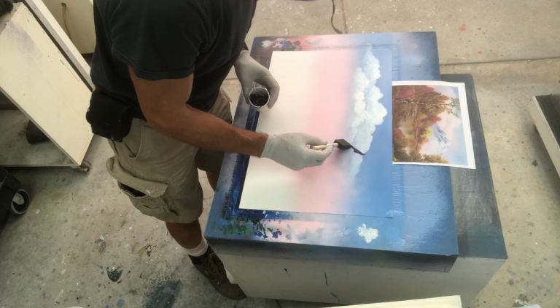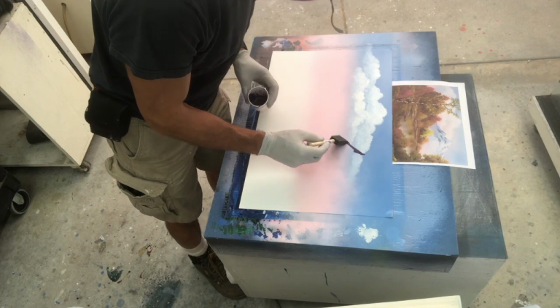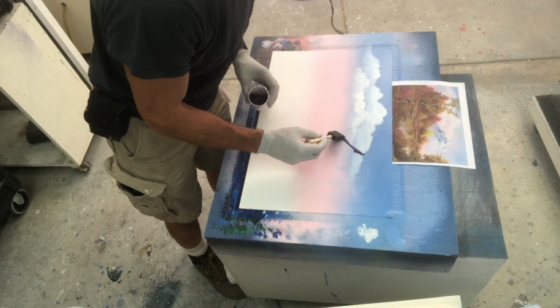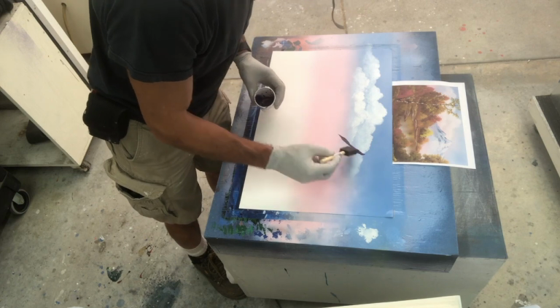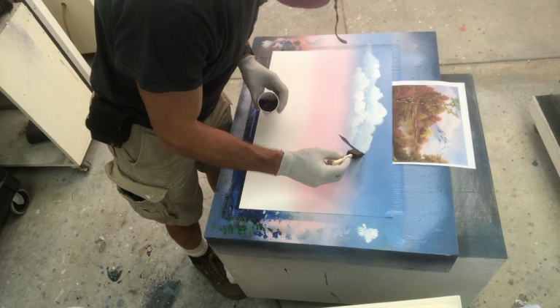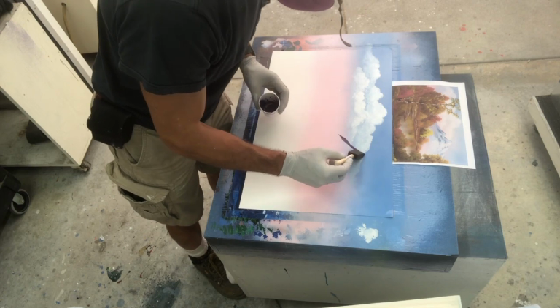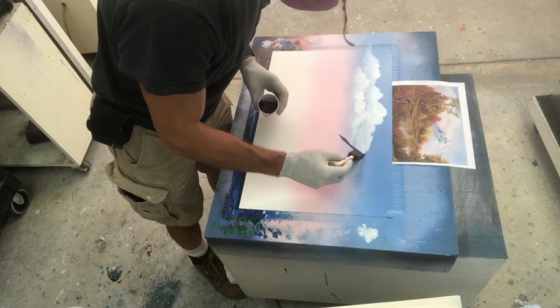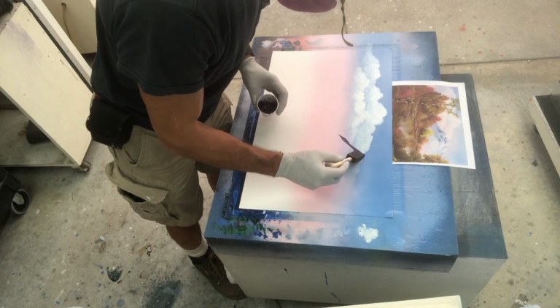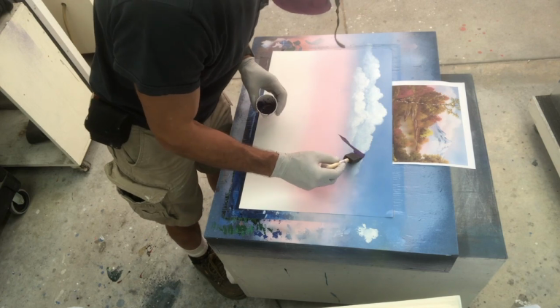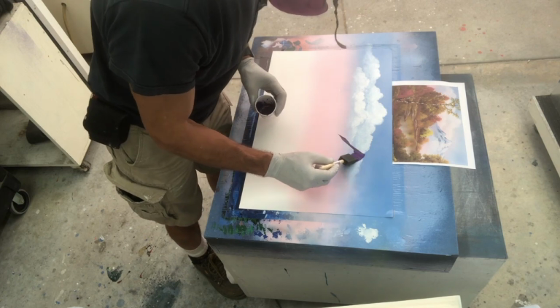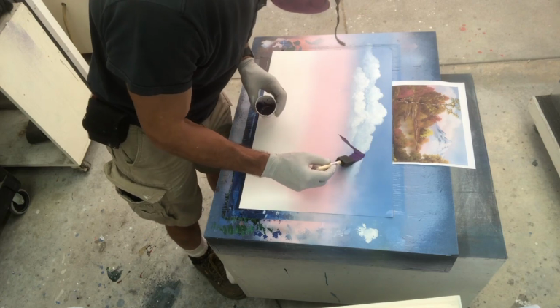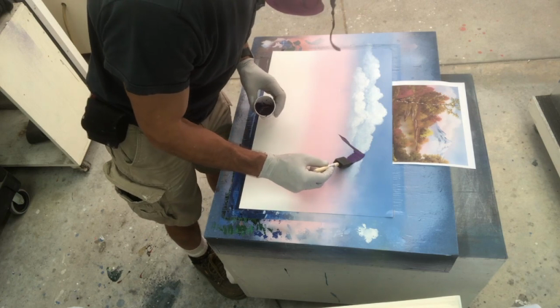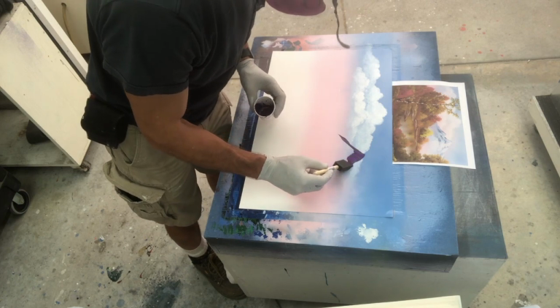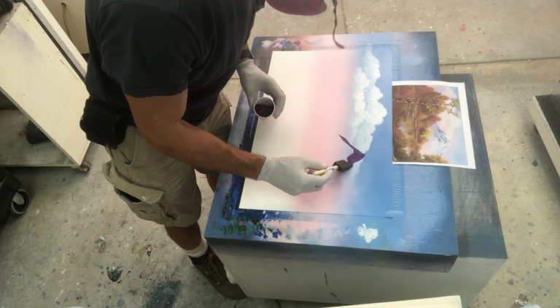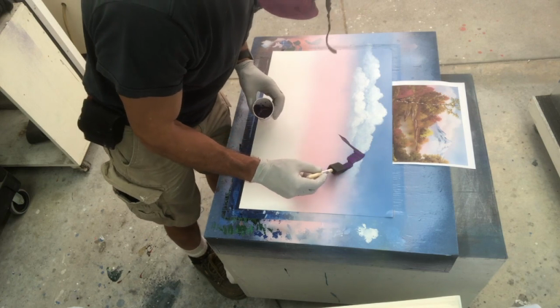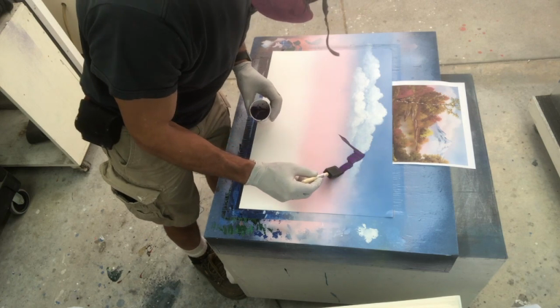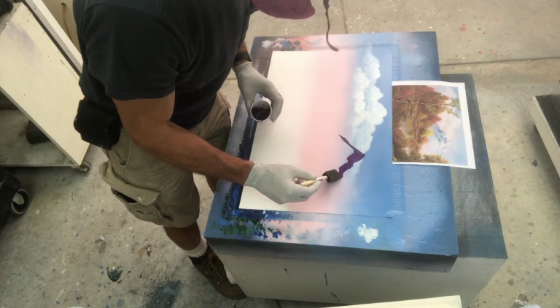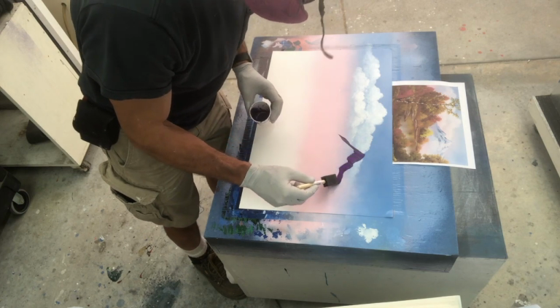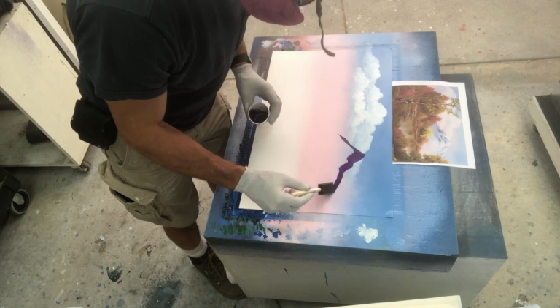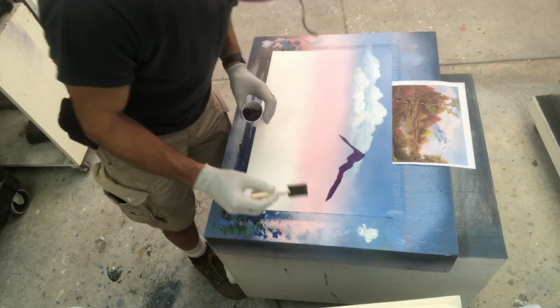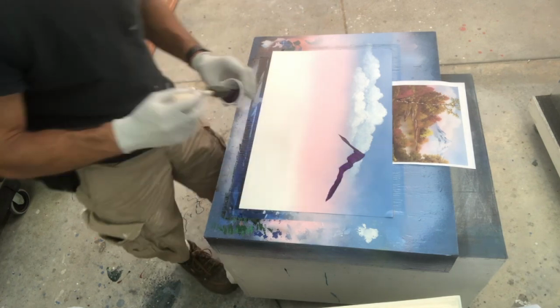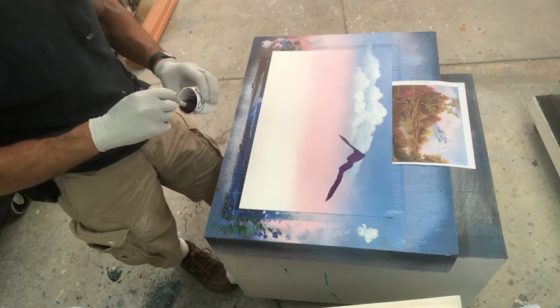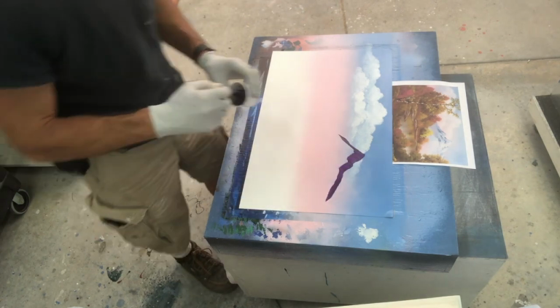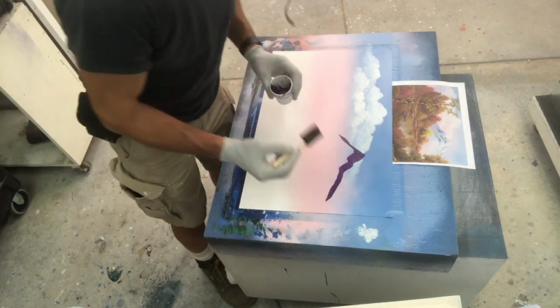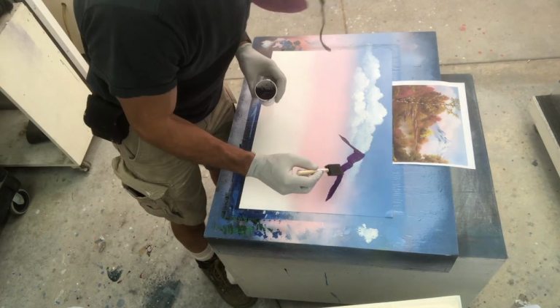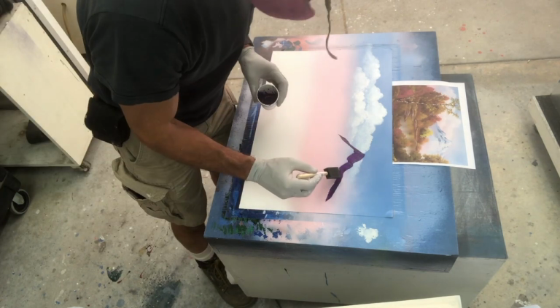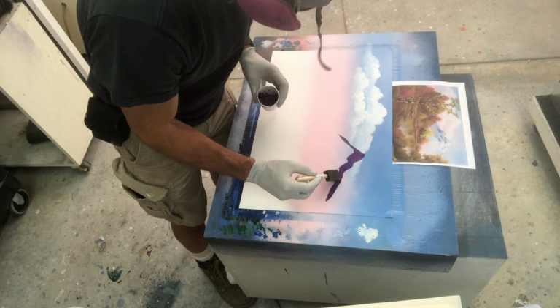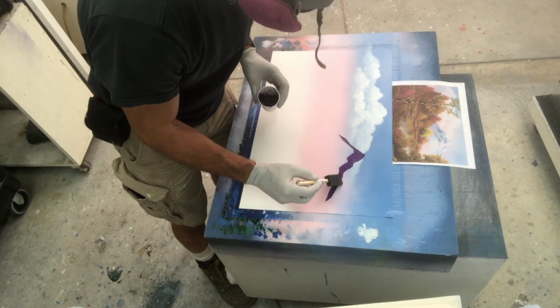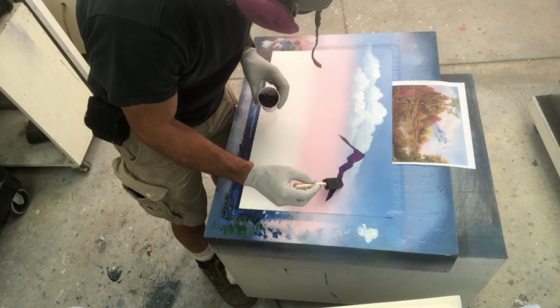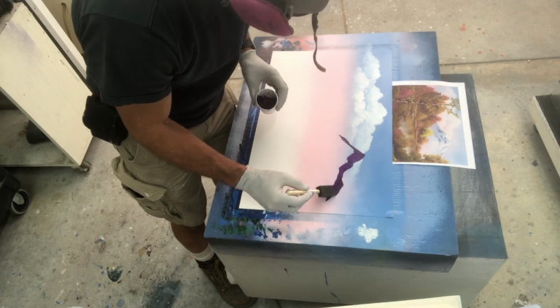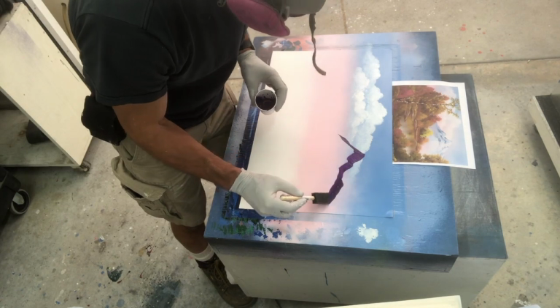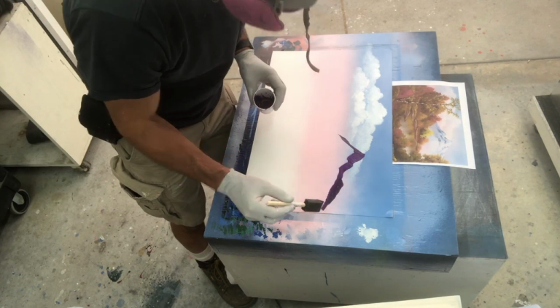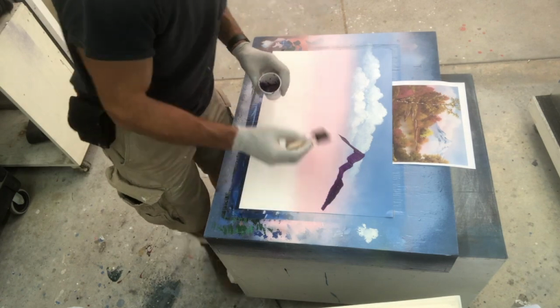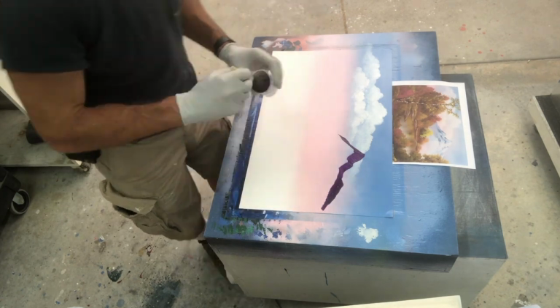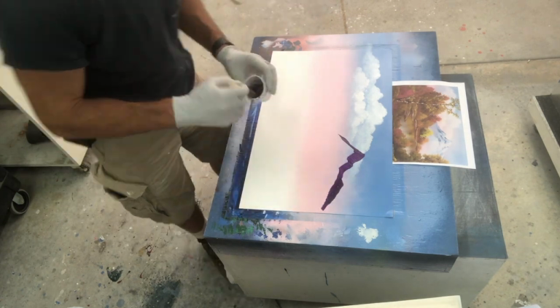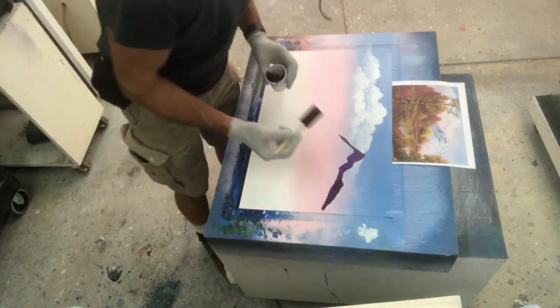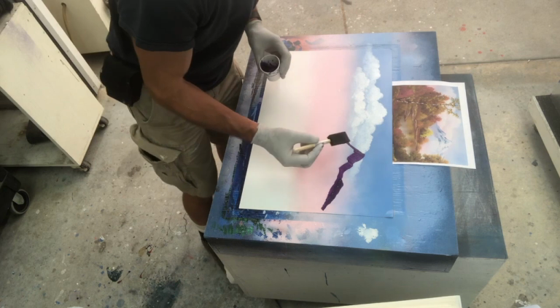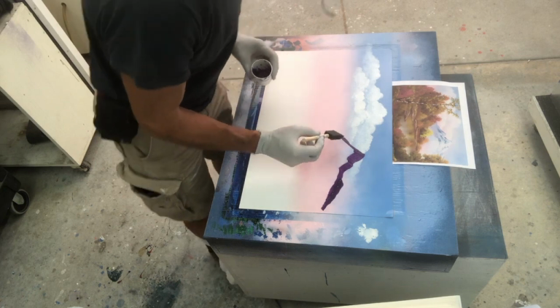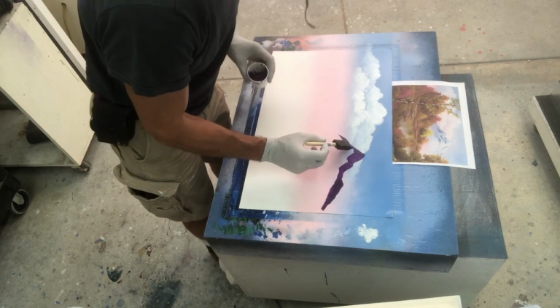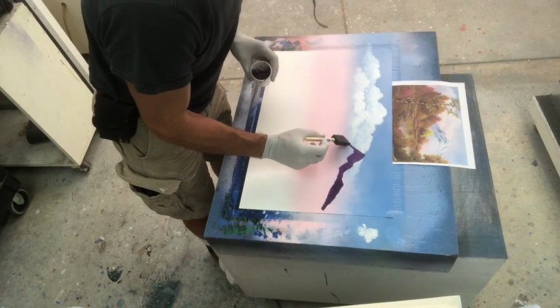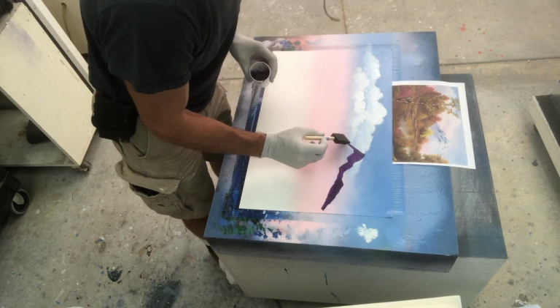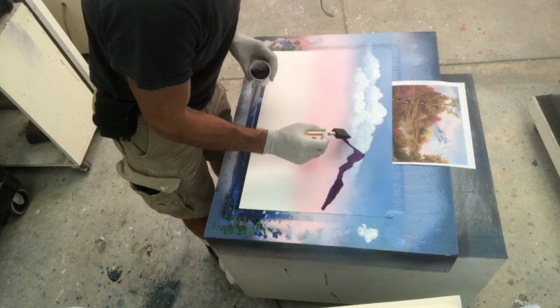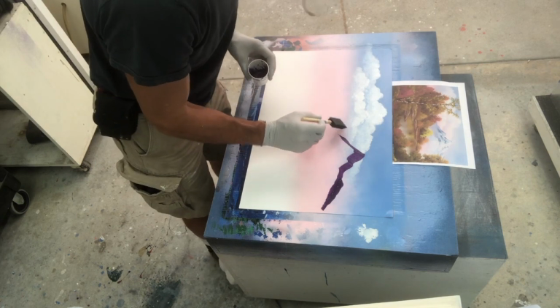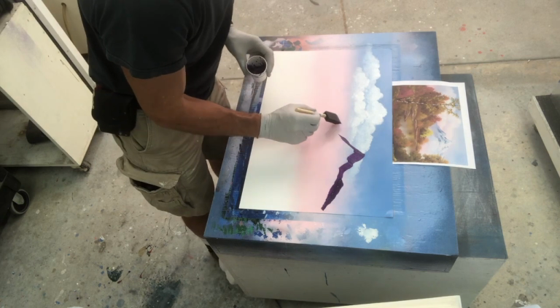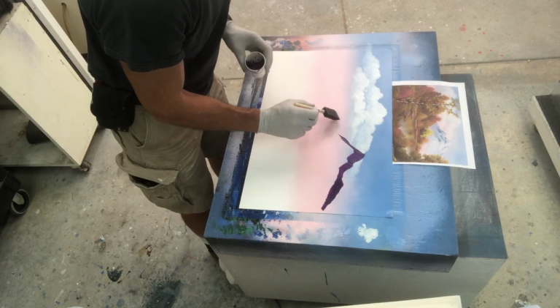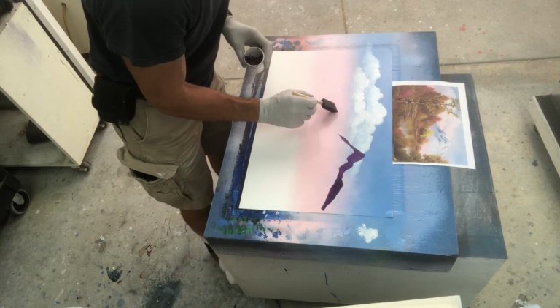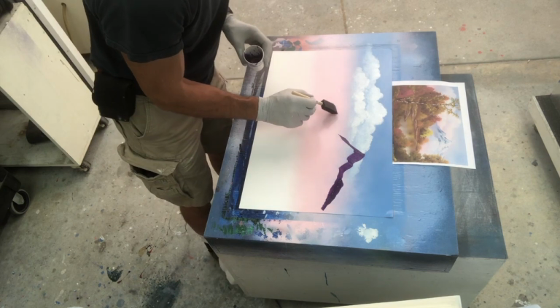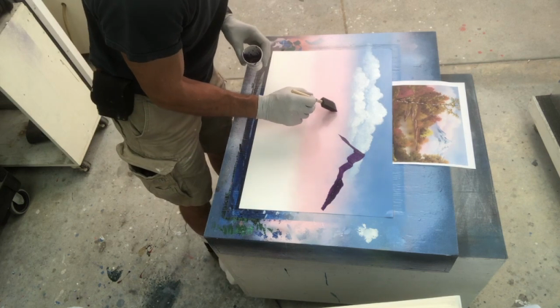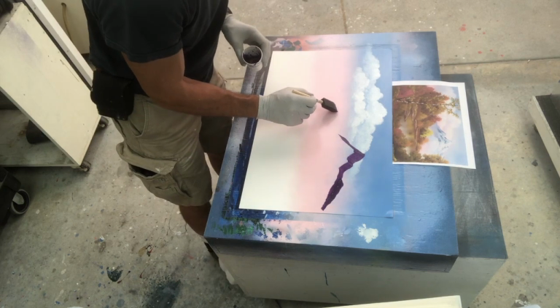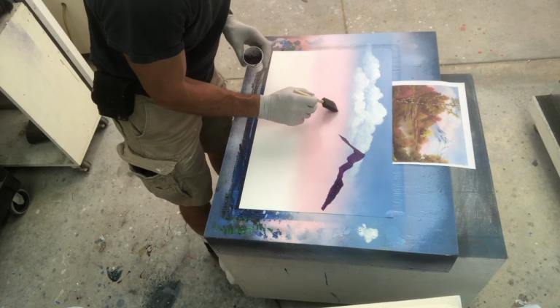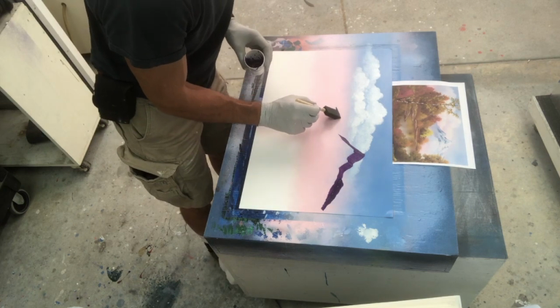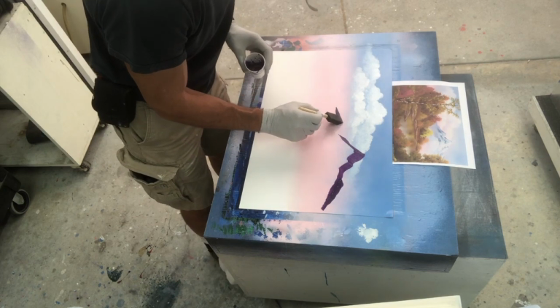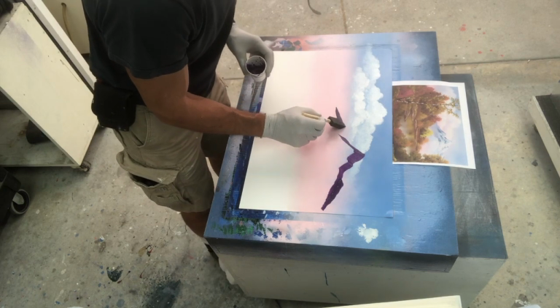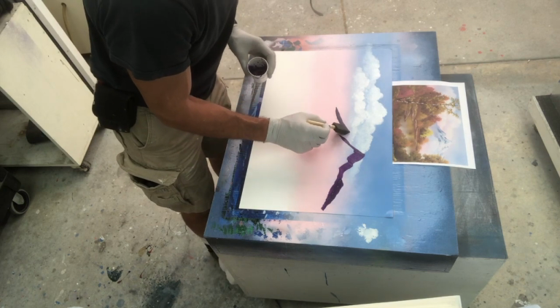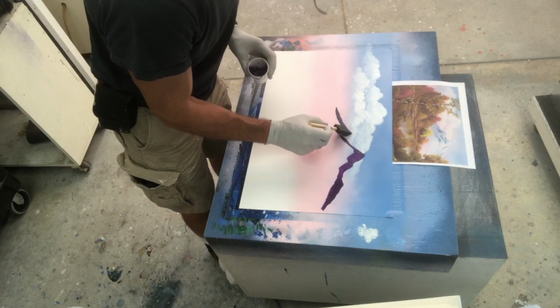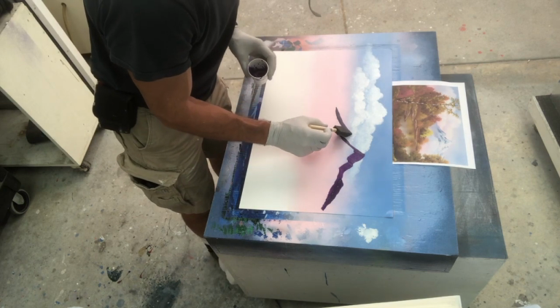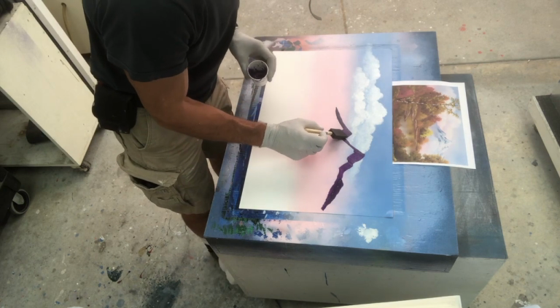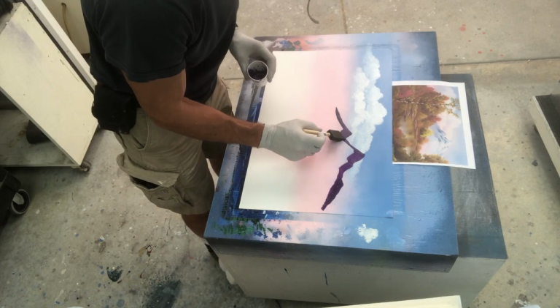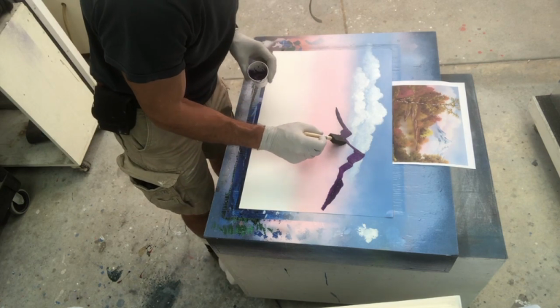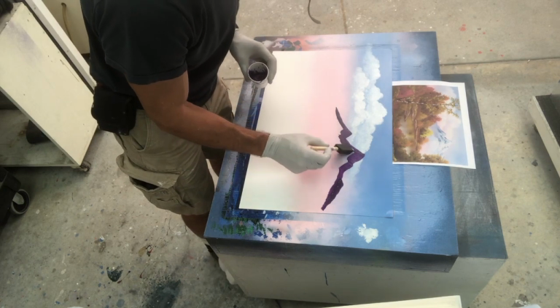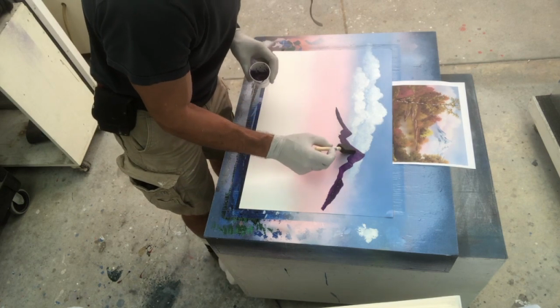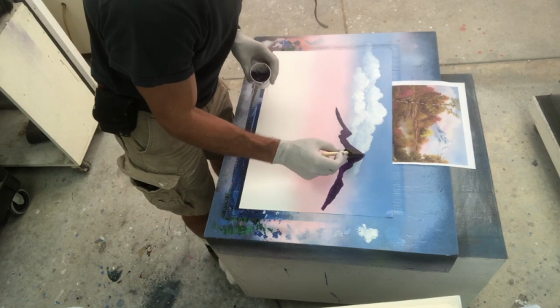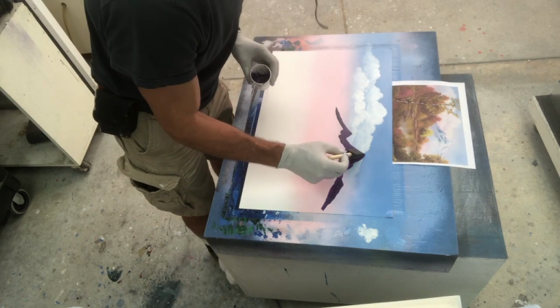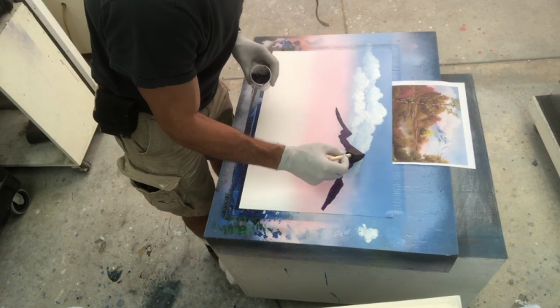Now, I'm ready to do the mountain range. And that's the purple, with just a hair of that Kona brown added to it.